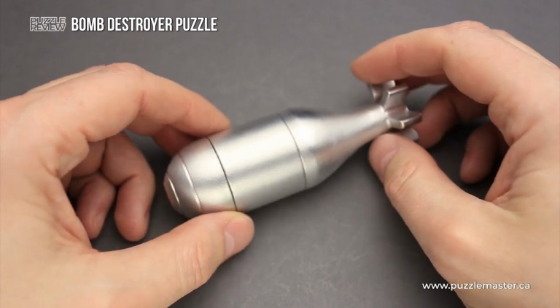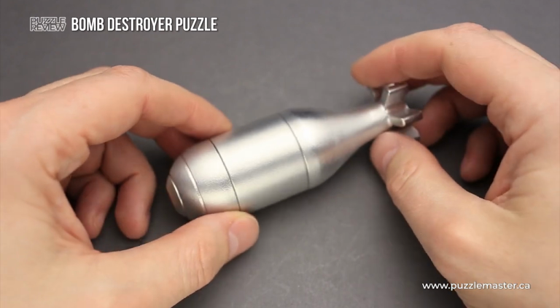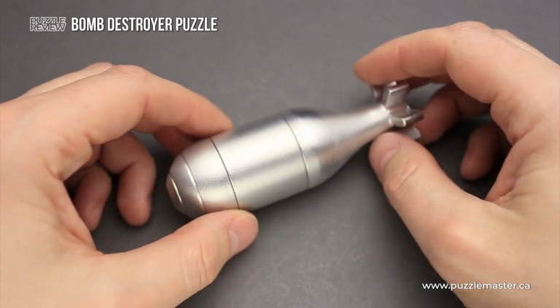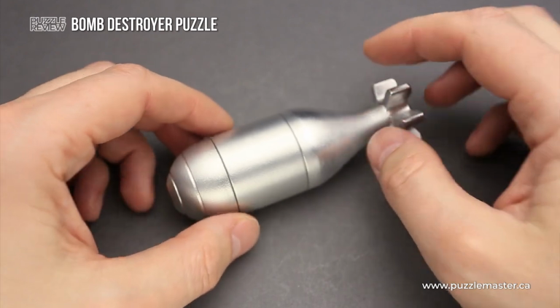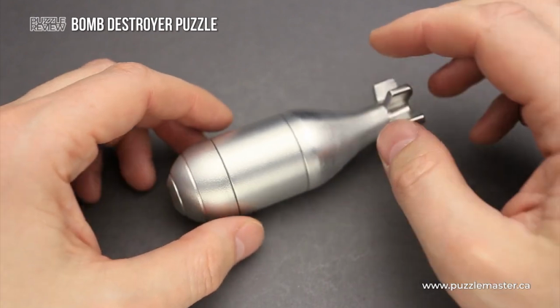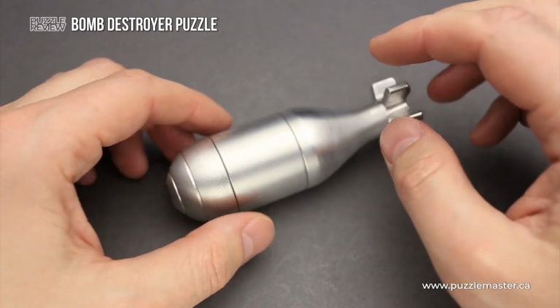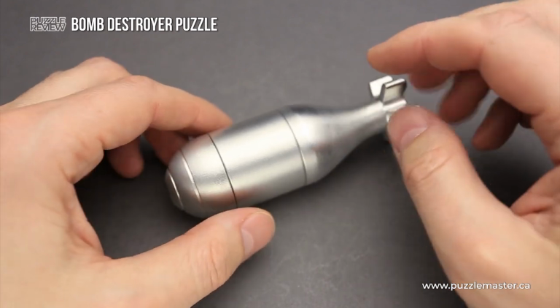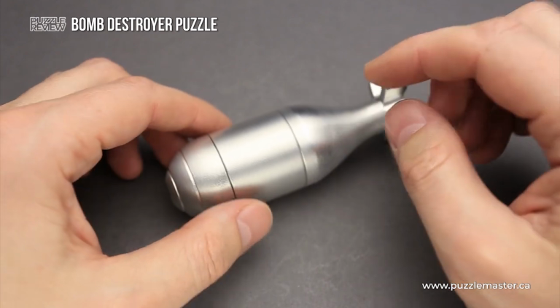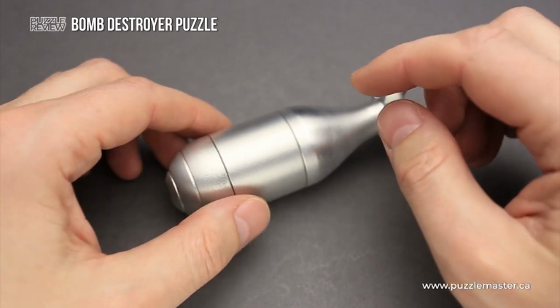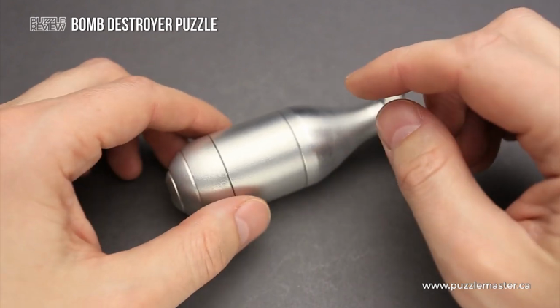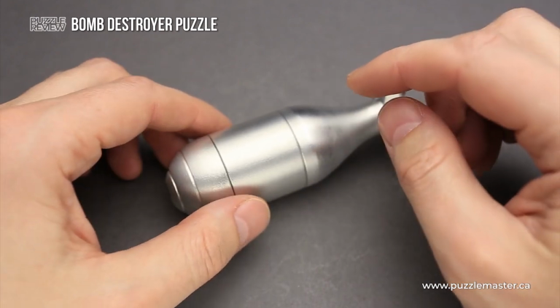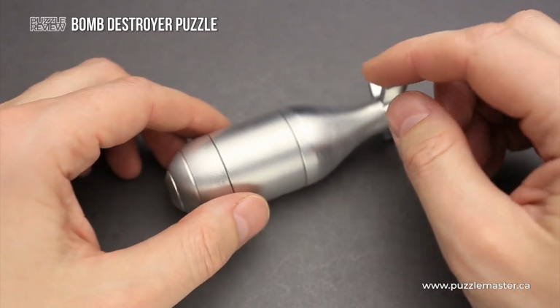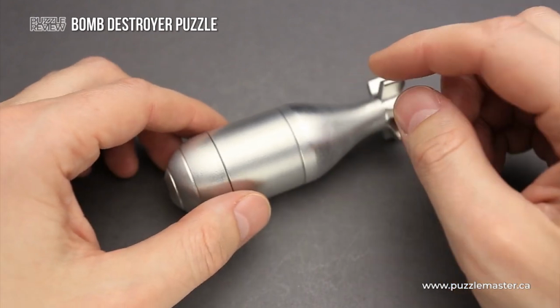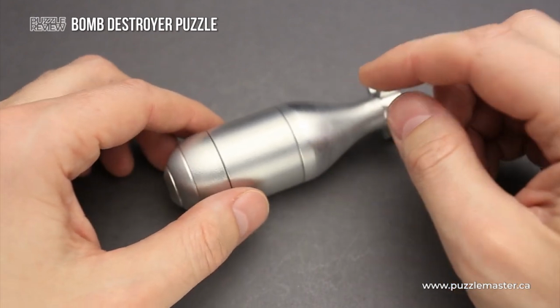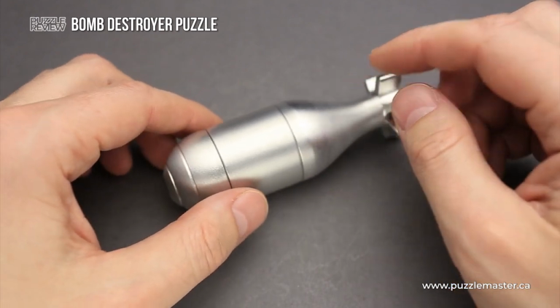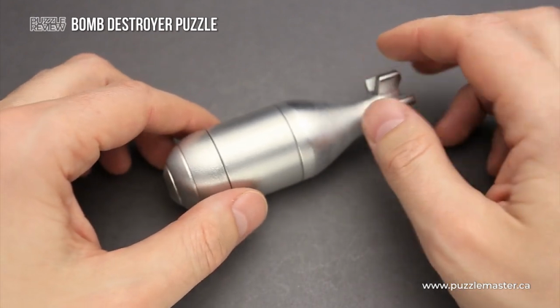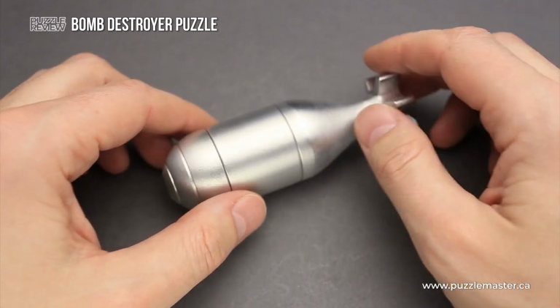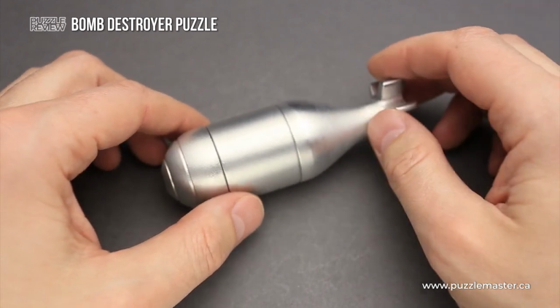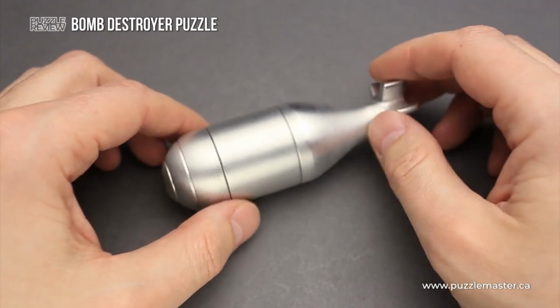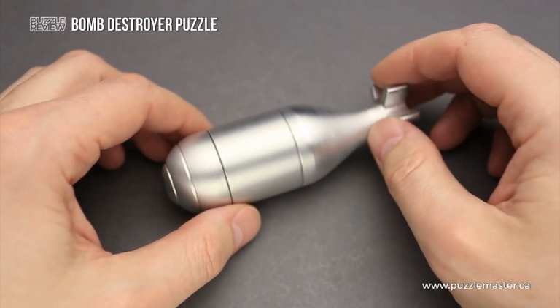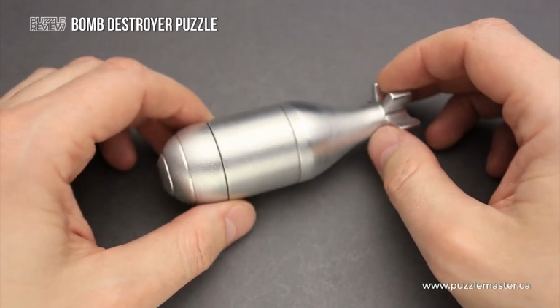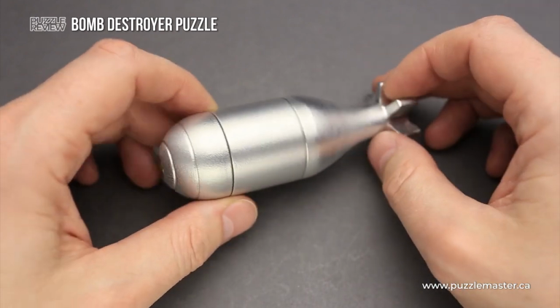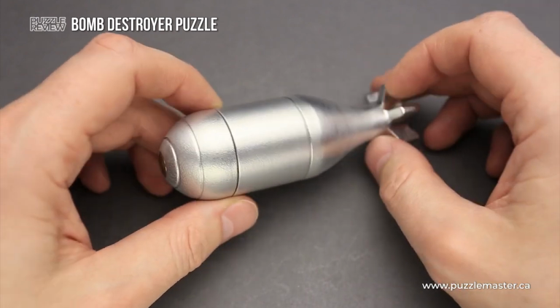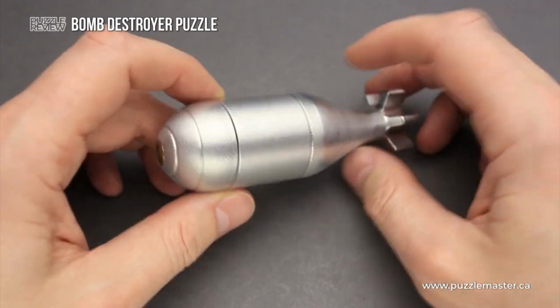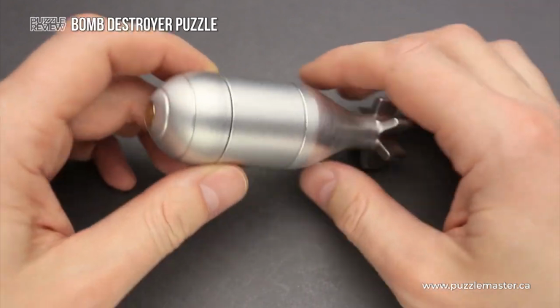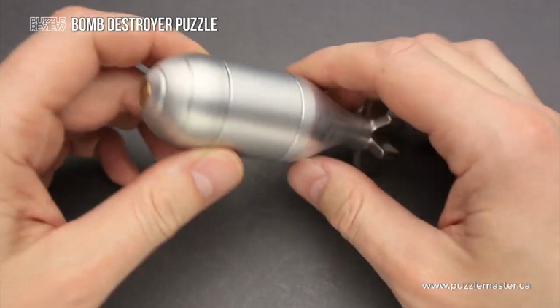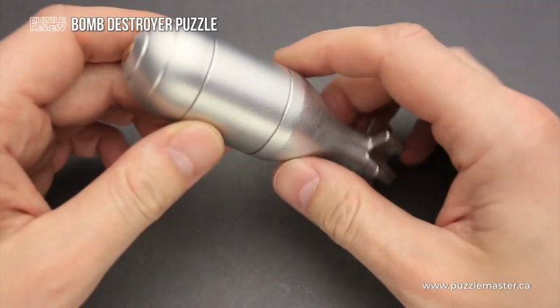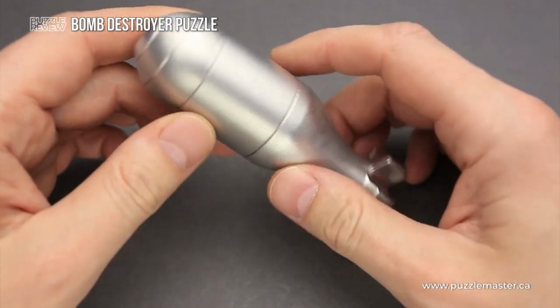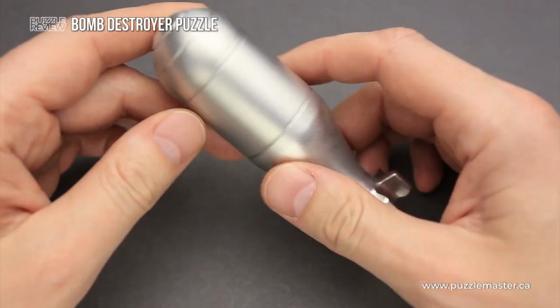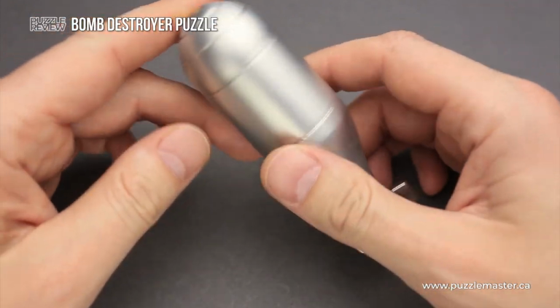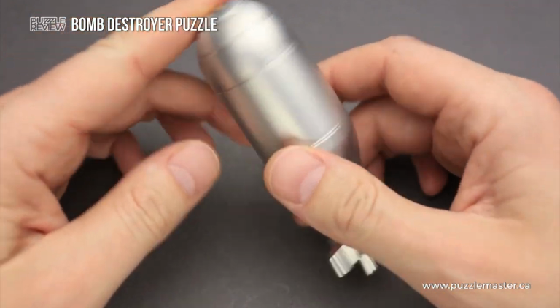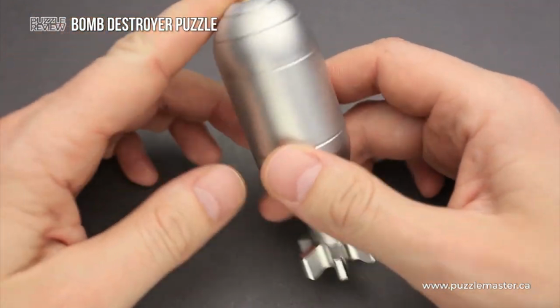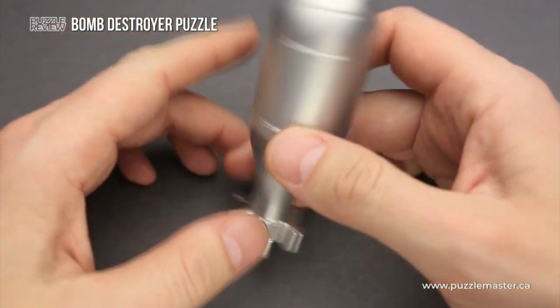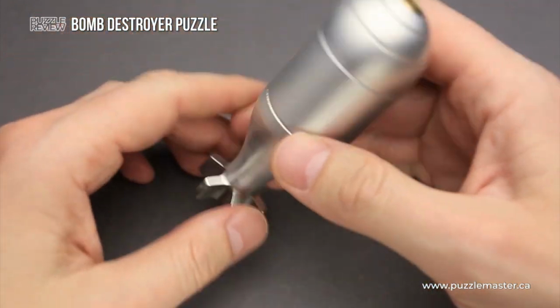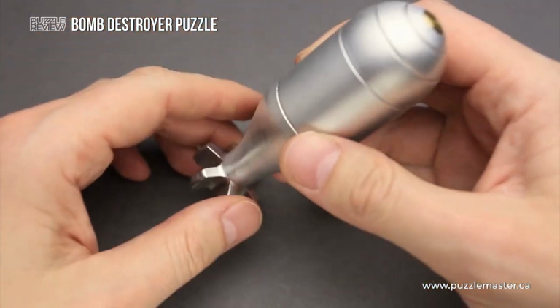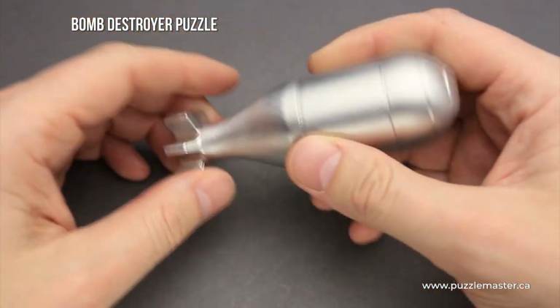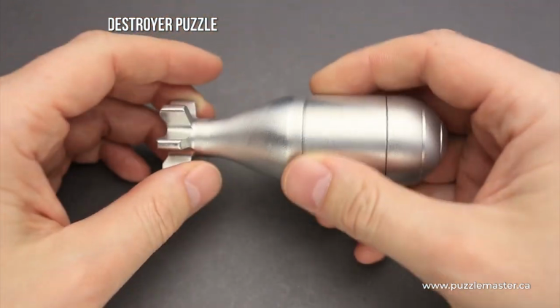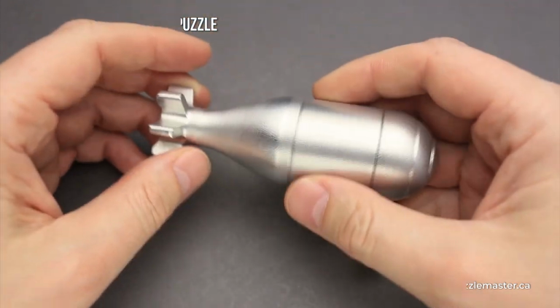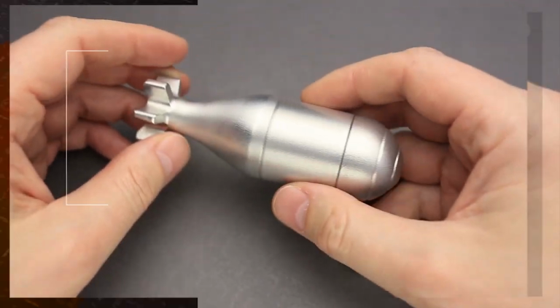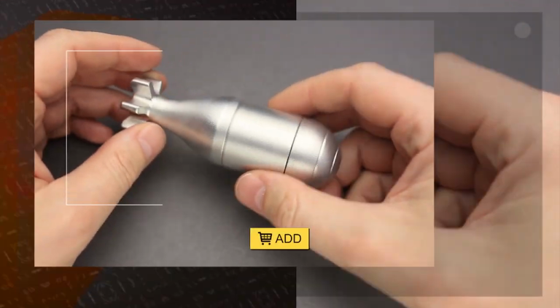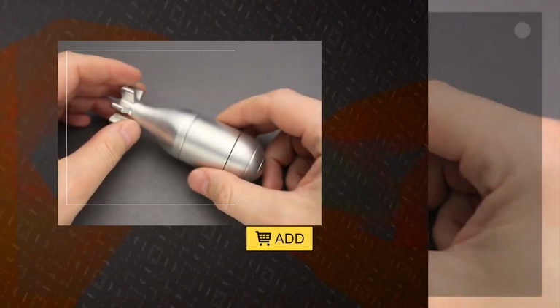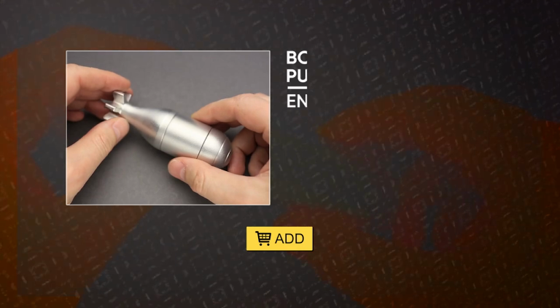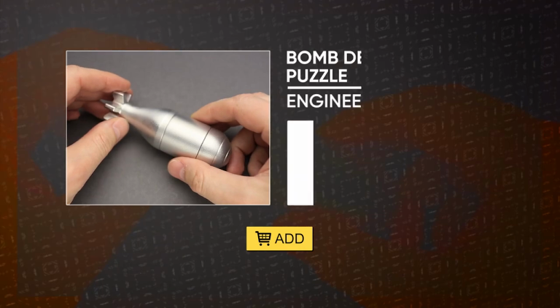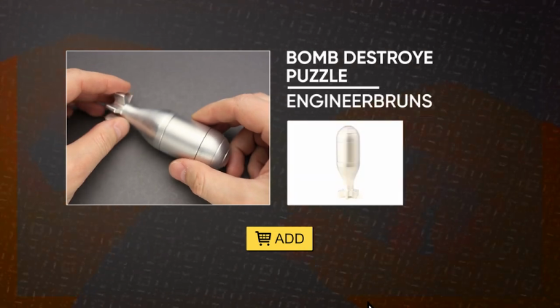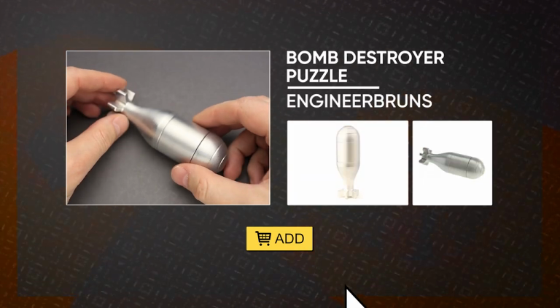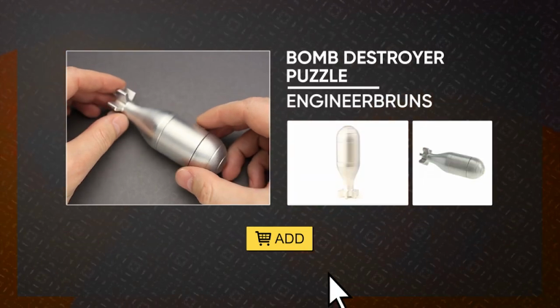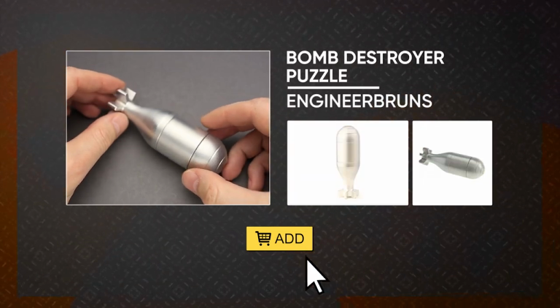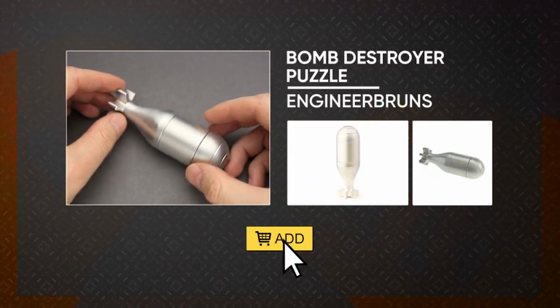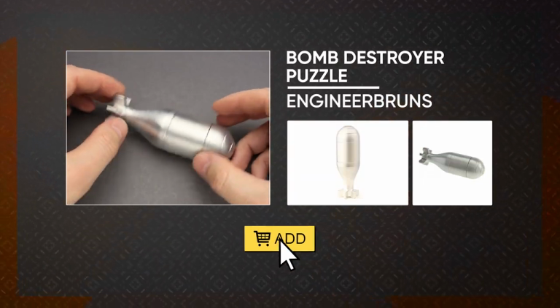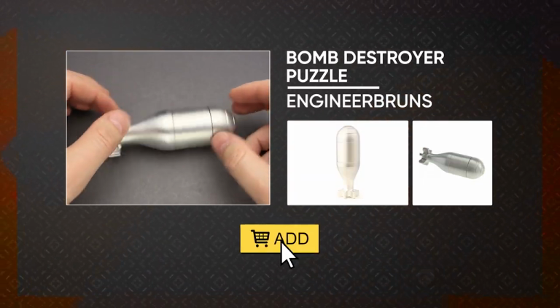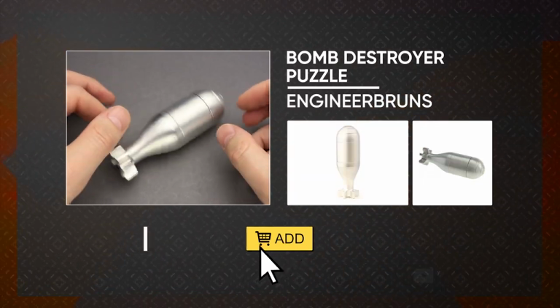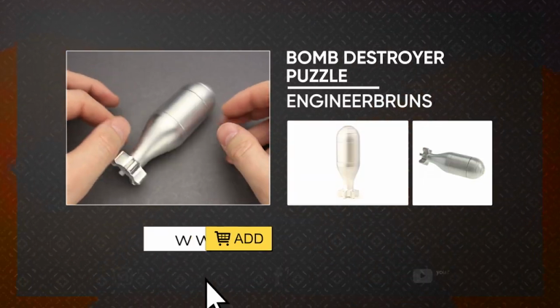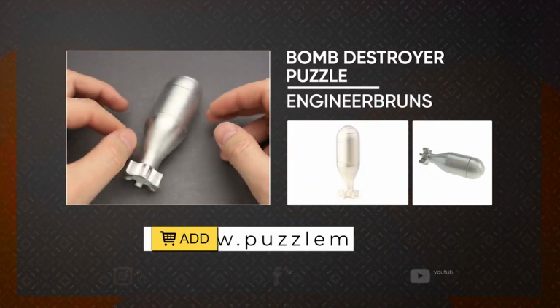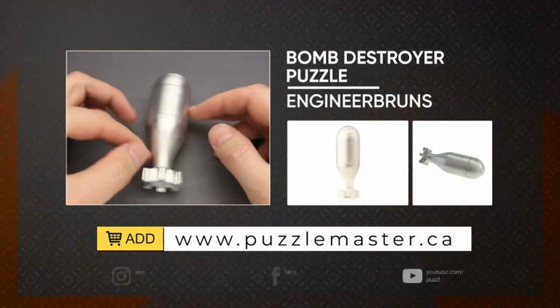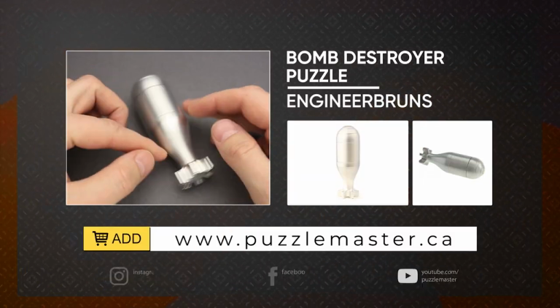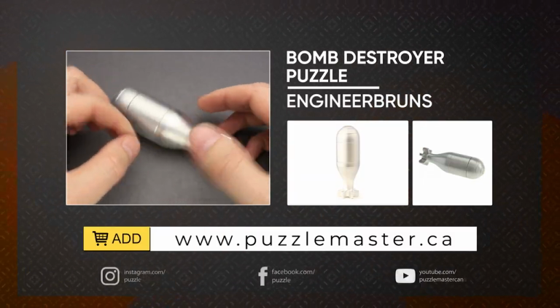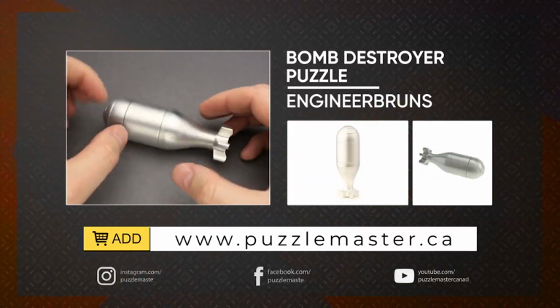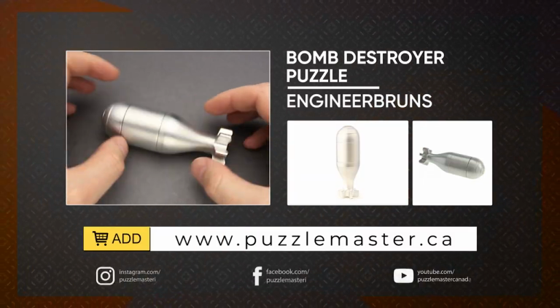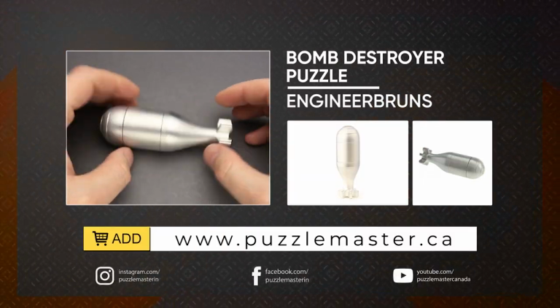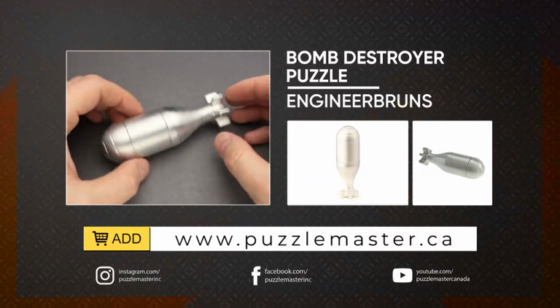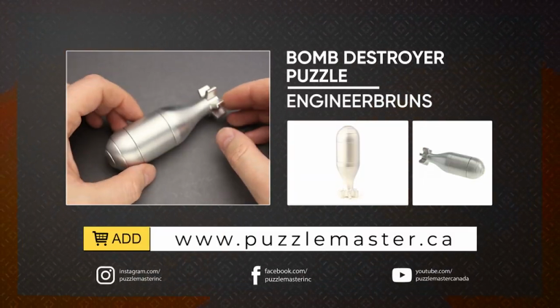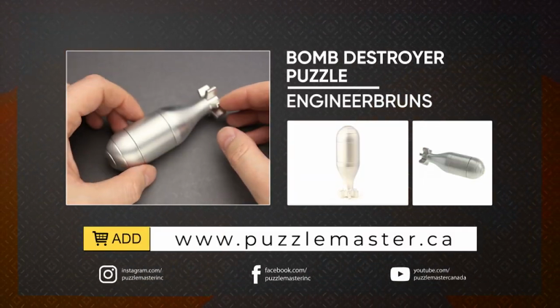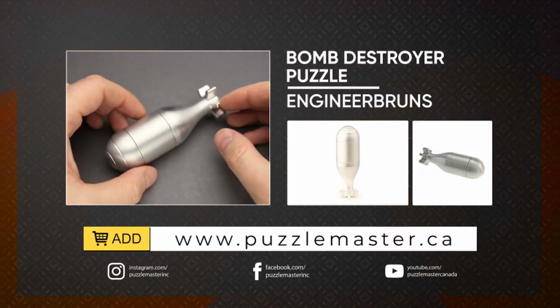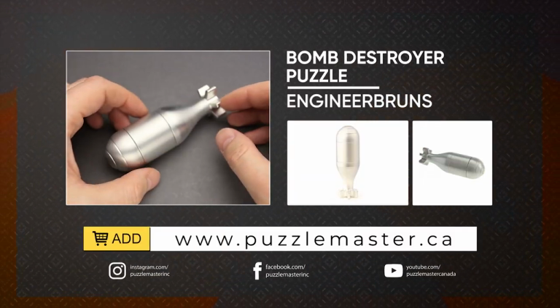If you like the Bomb Destroyer puzzle and you want to buy it, go to puzzlemaster.ca. Thank you for watching. See you next time.